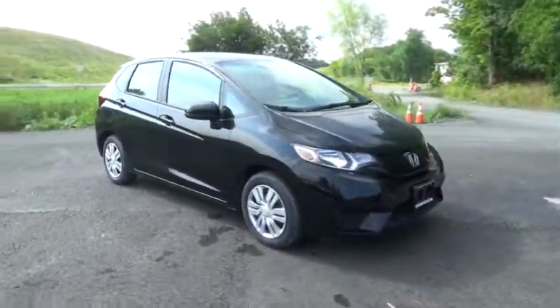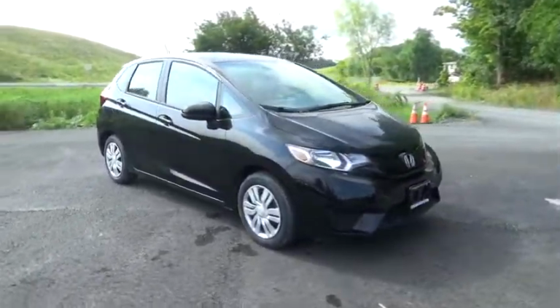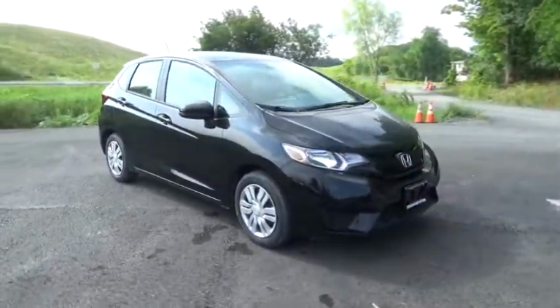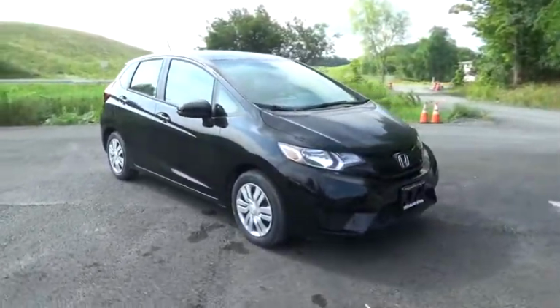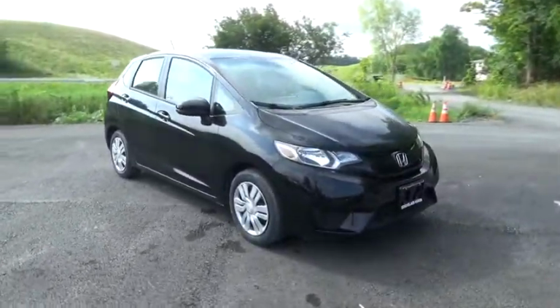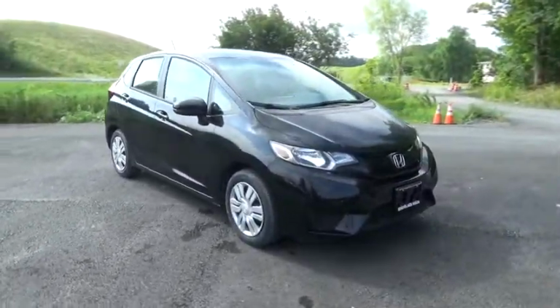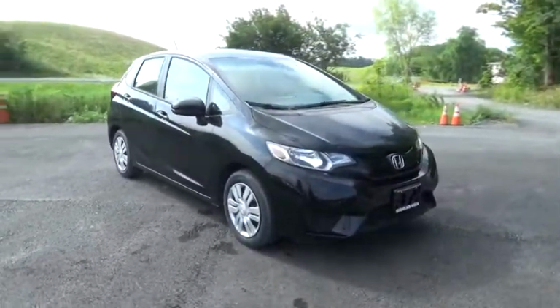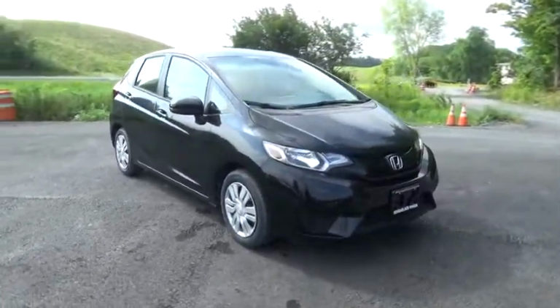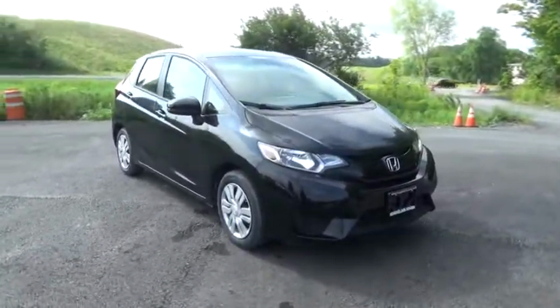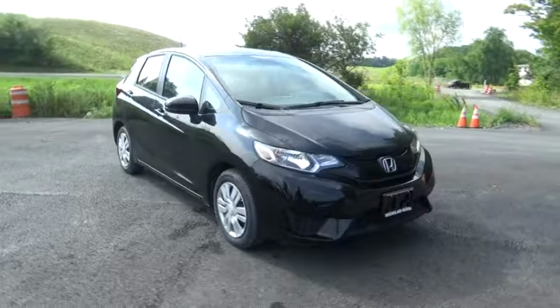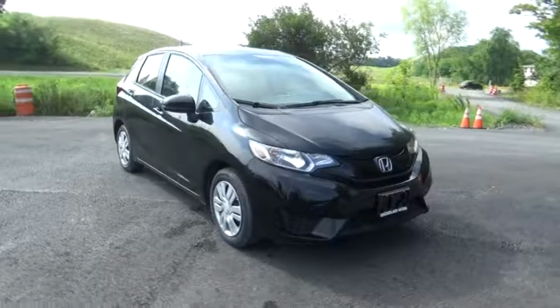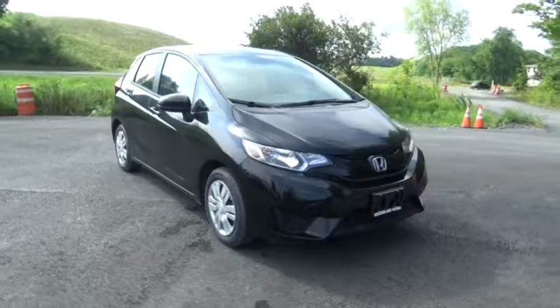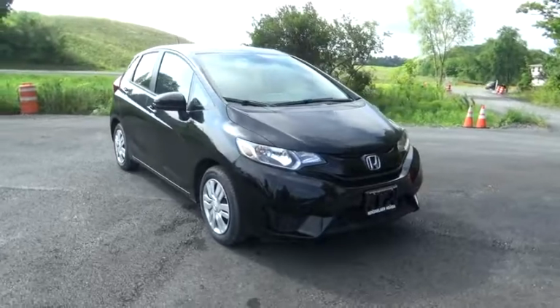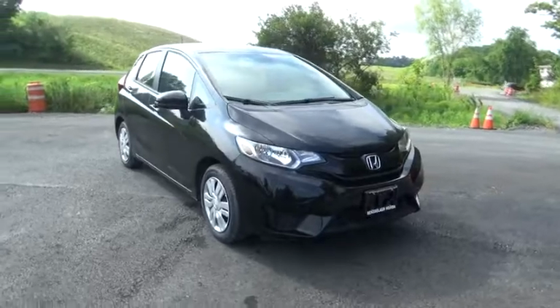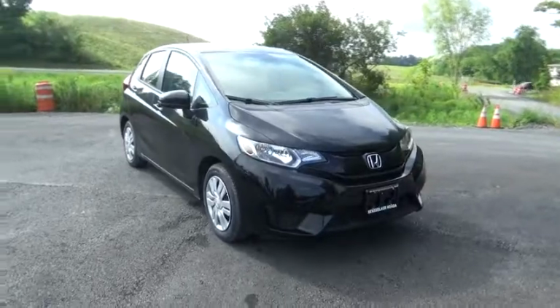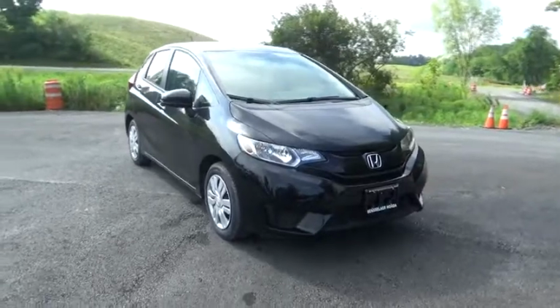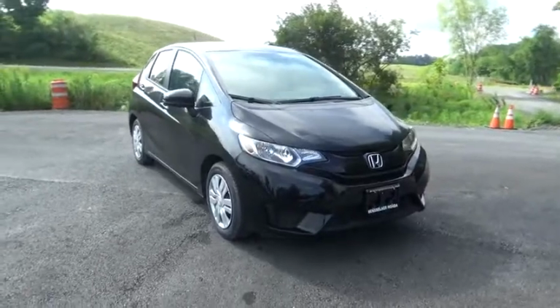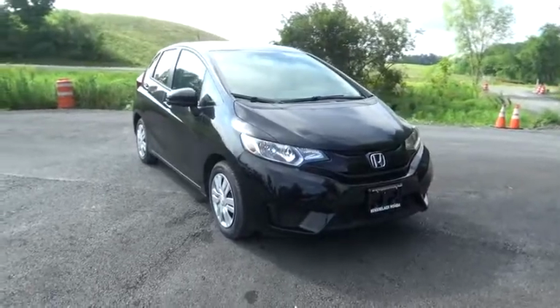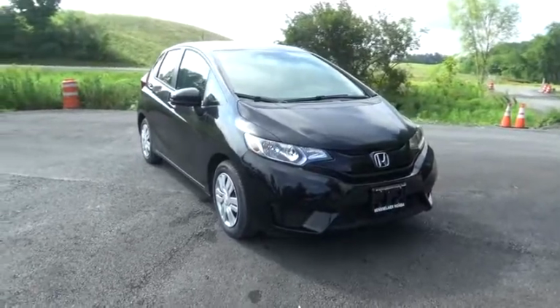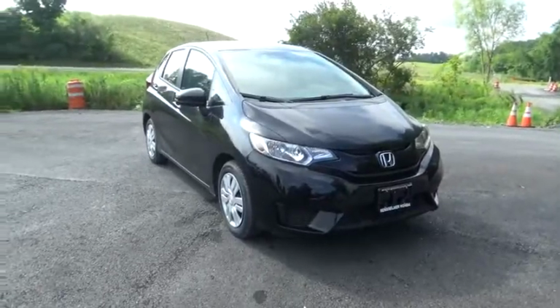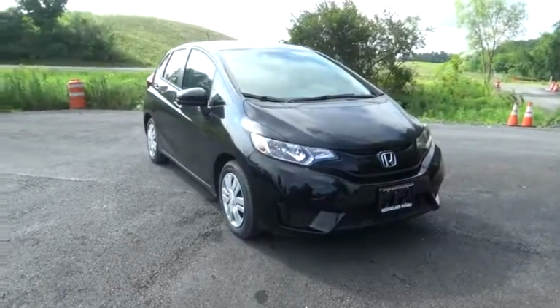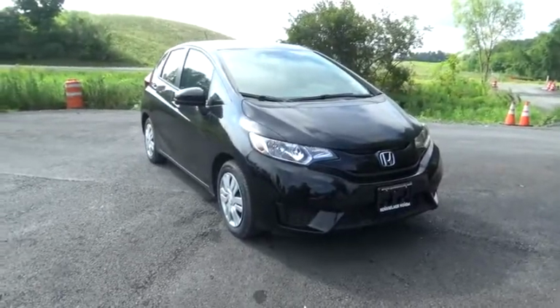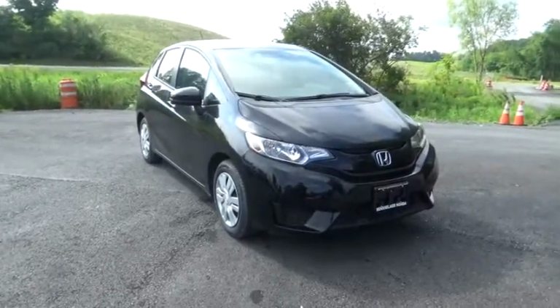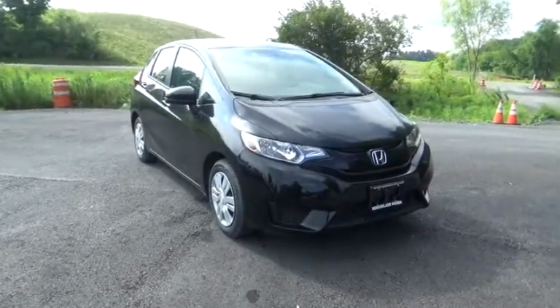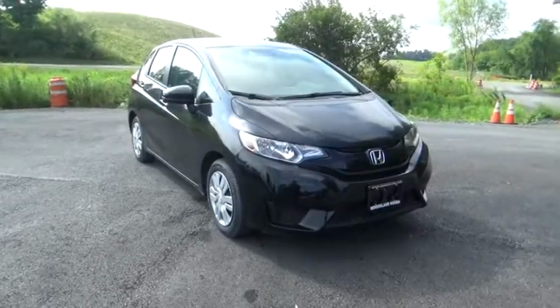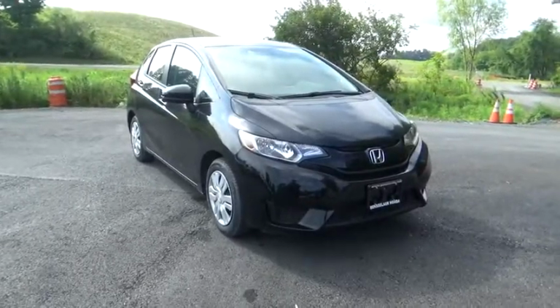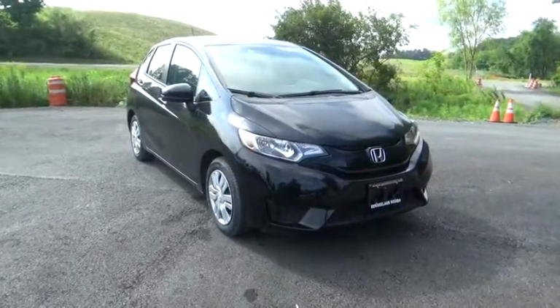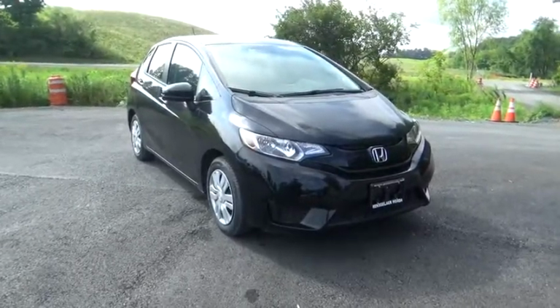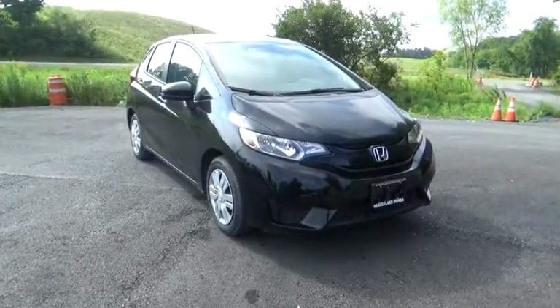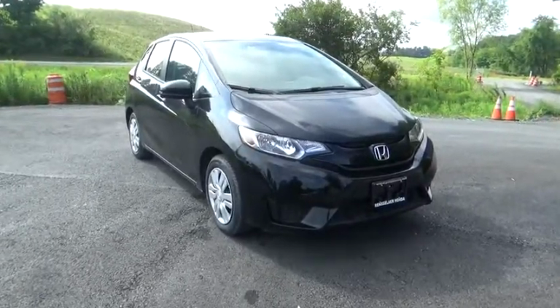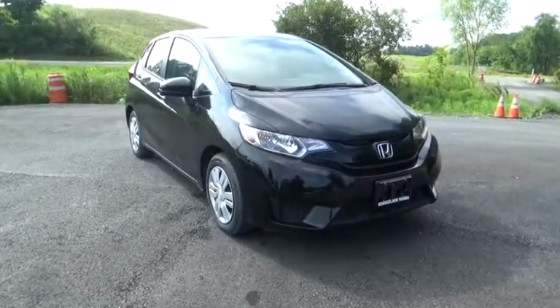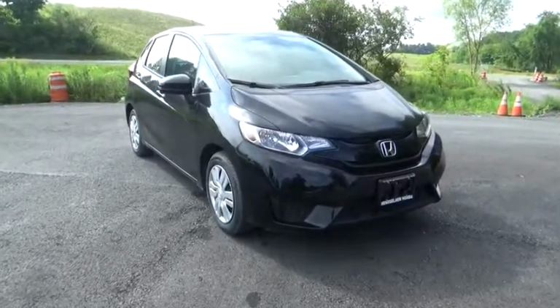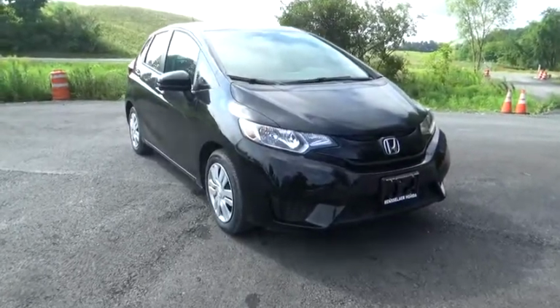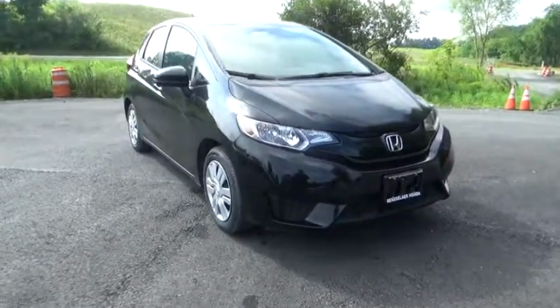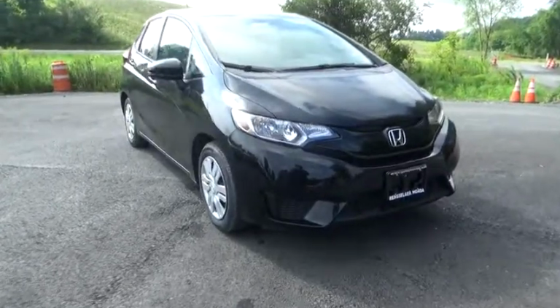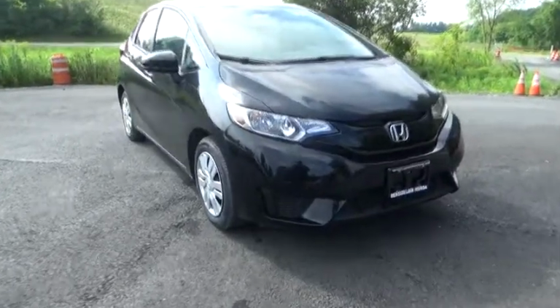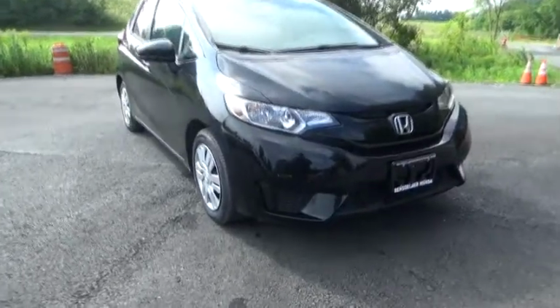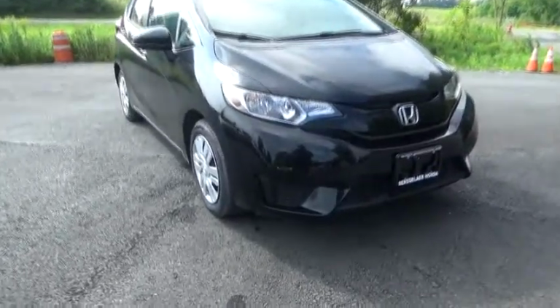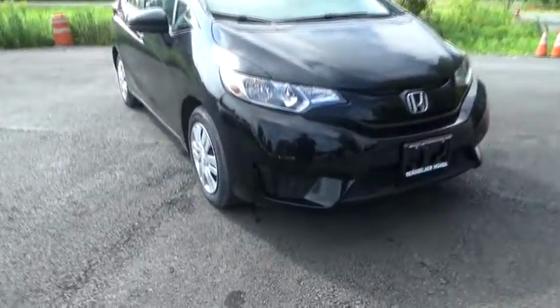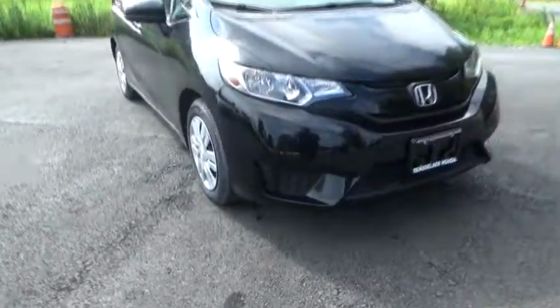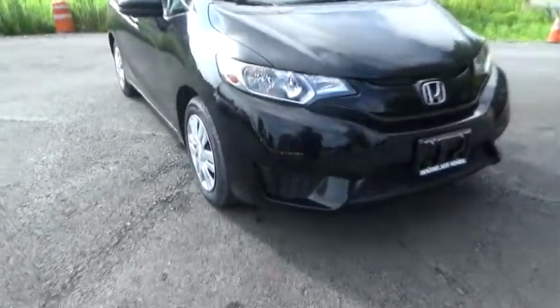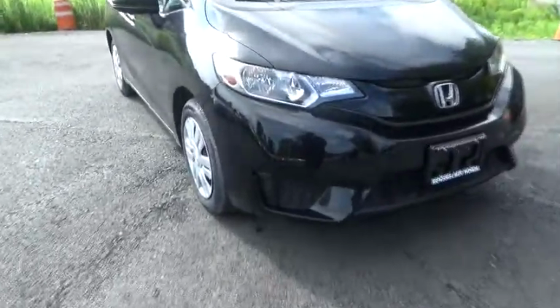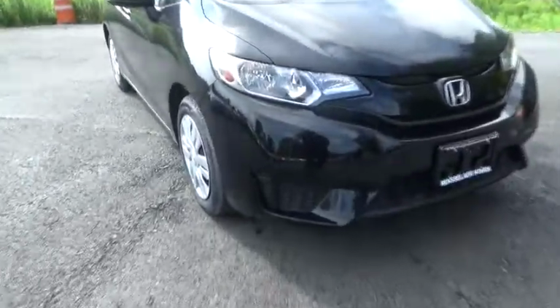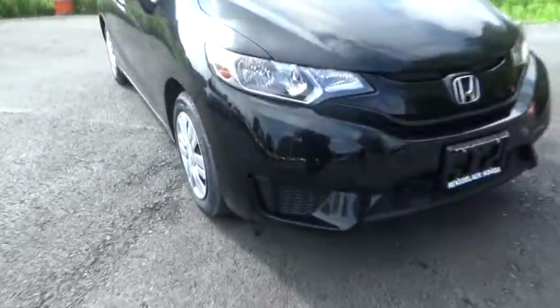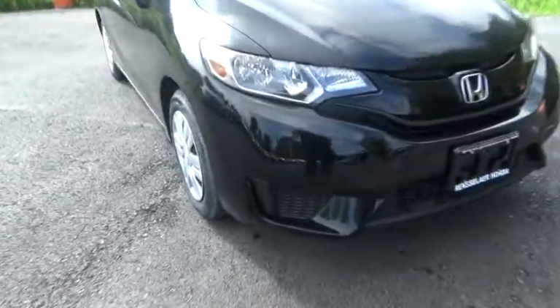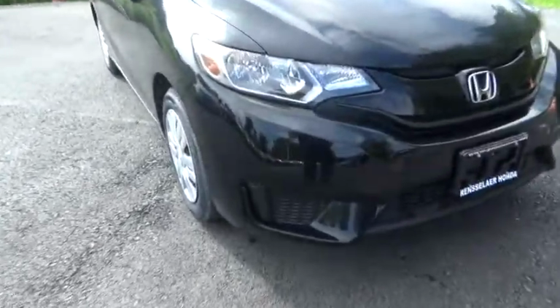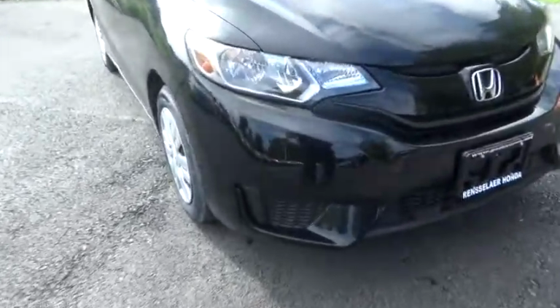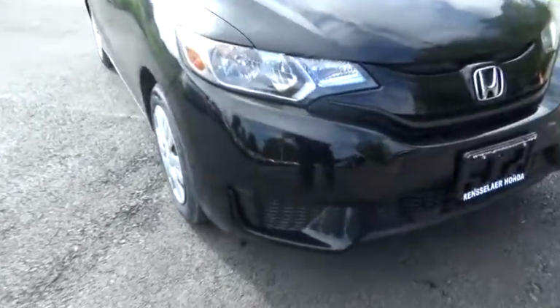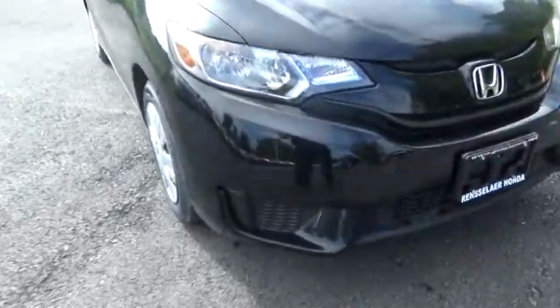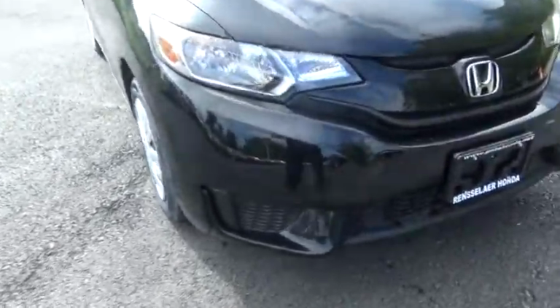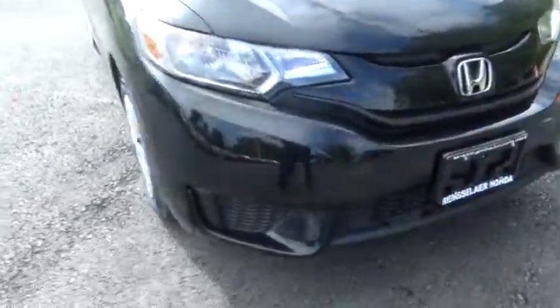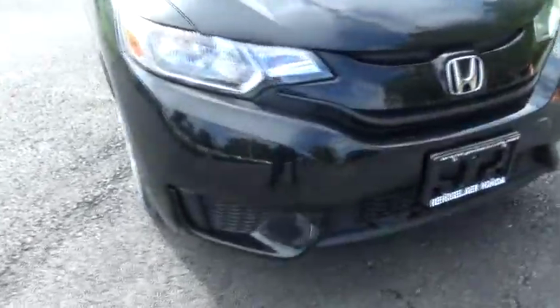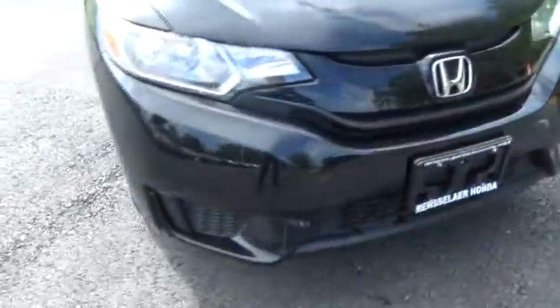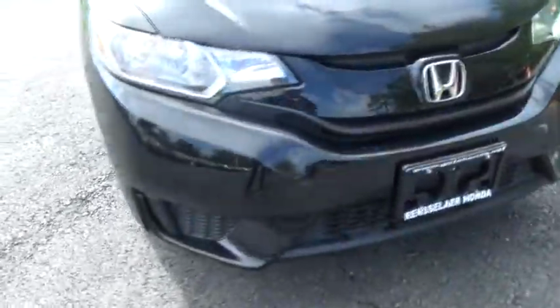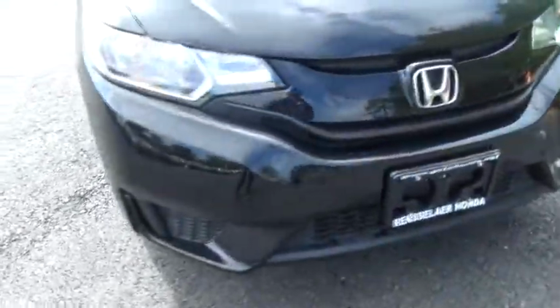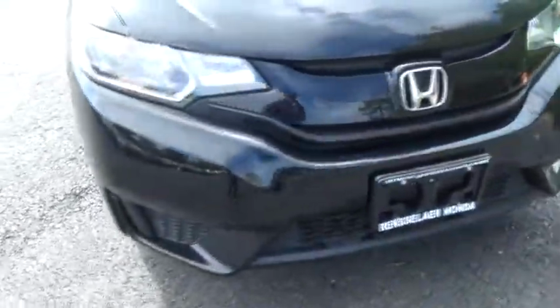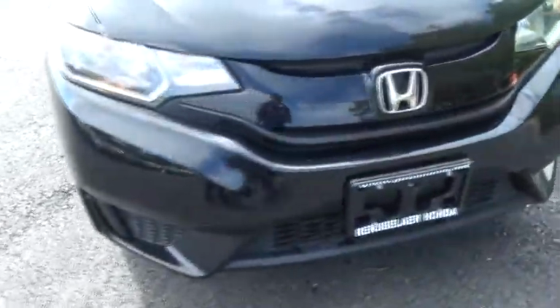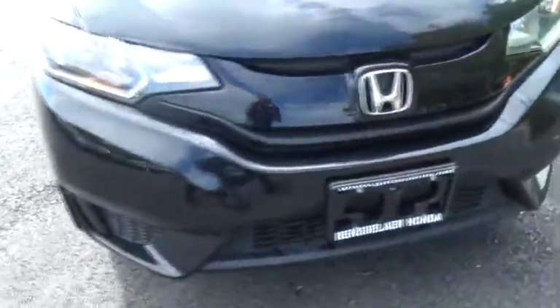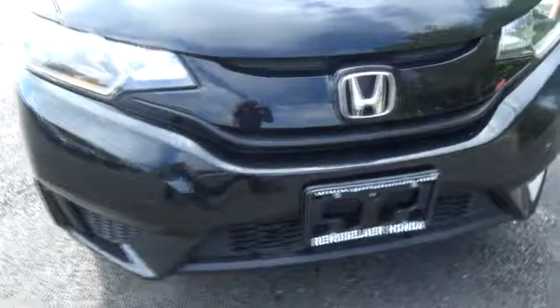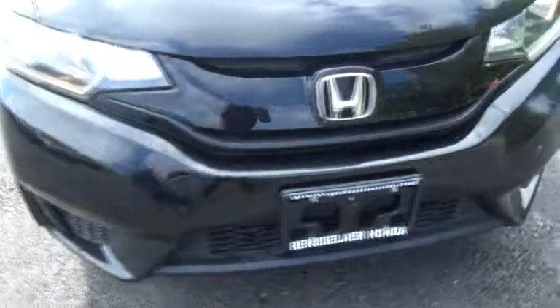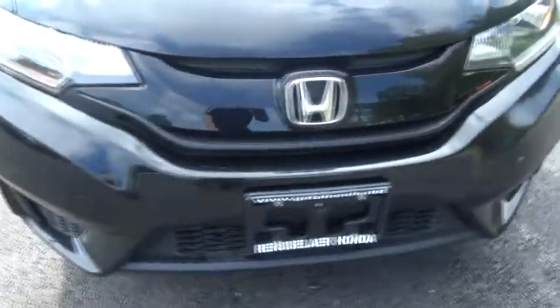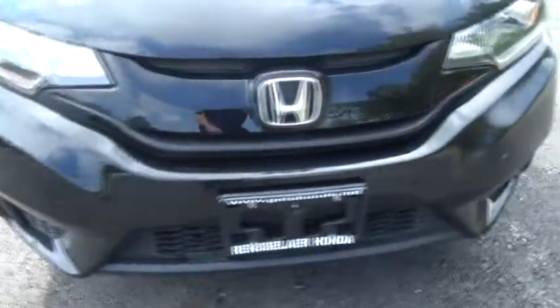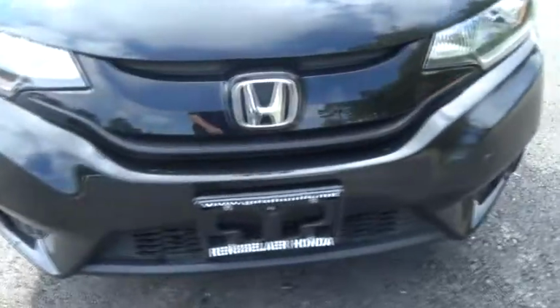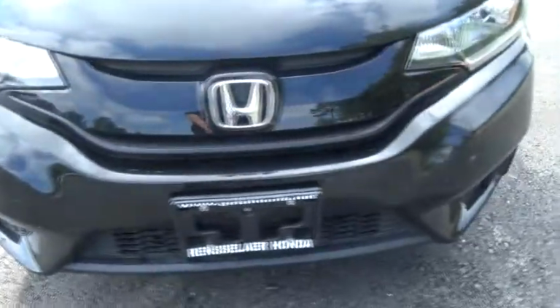Is love at first sight really possible? Let us know when you stop in. At Renzell Honda, it is simply better.